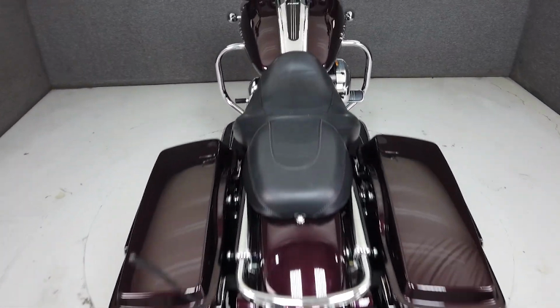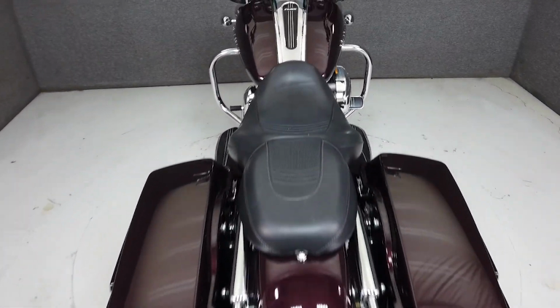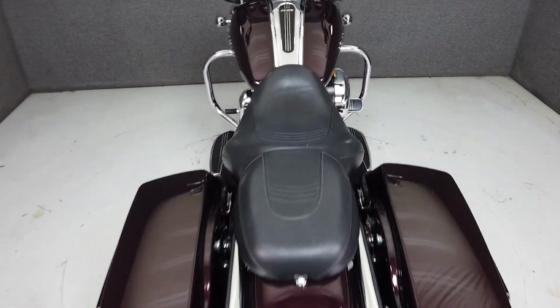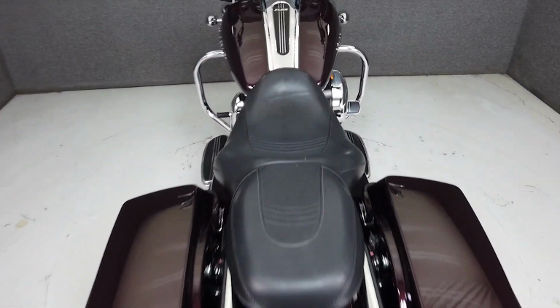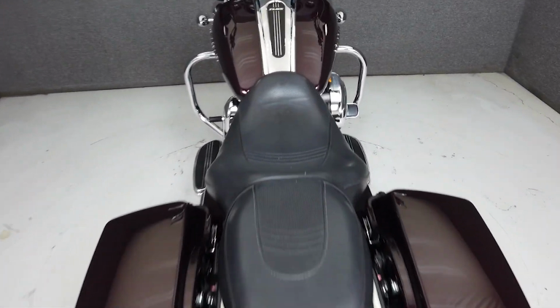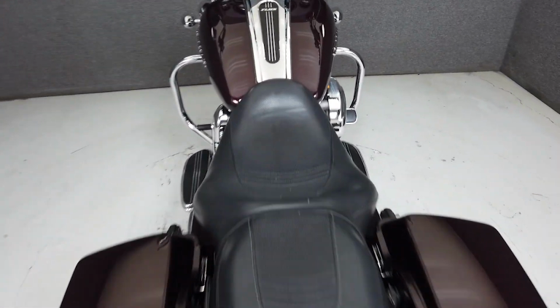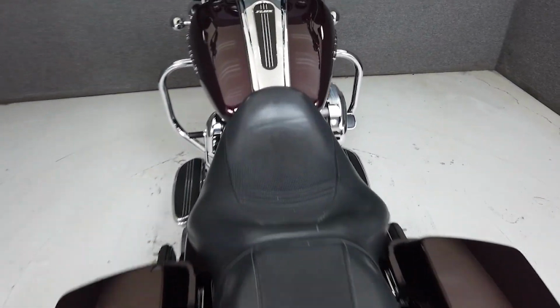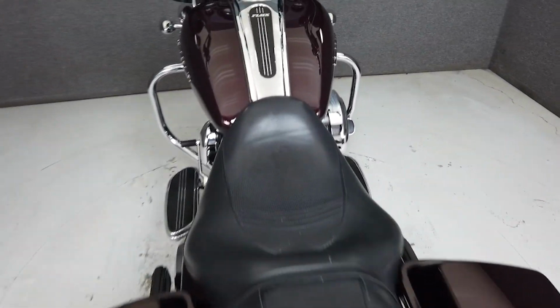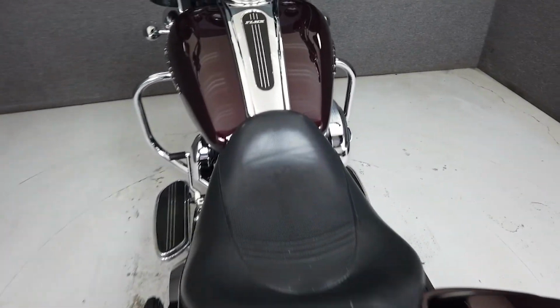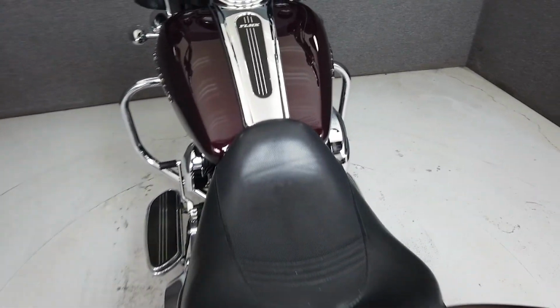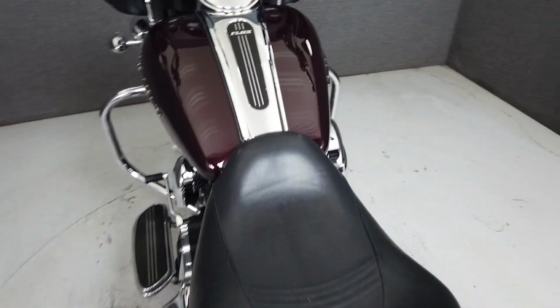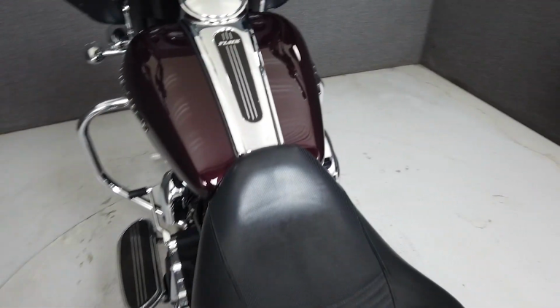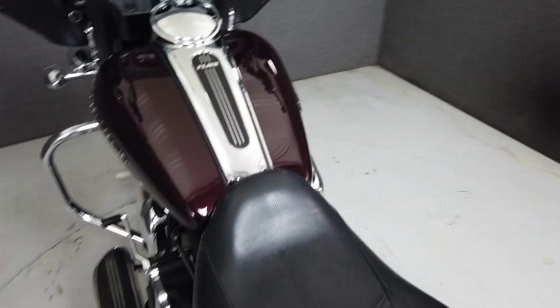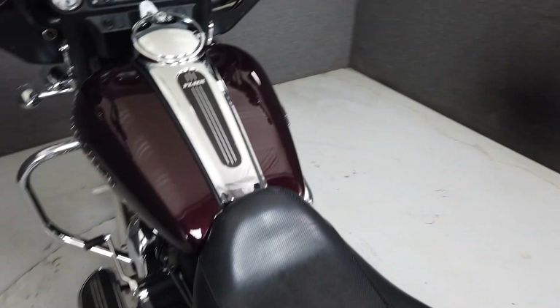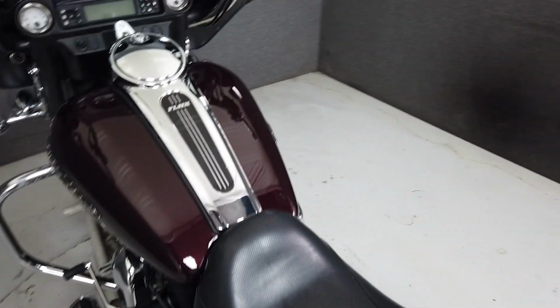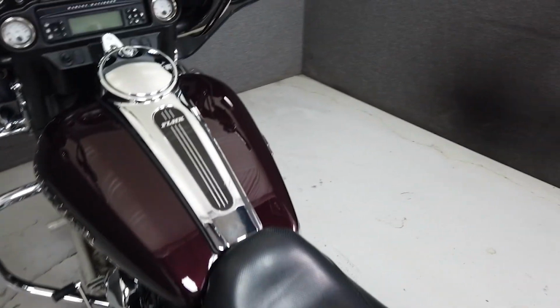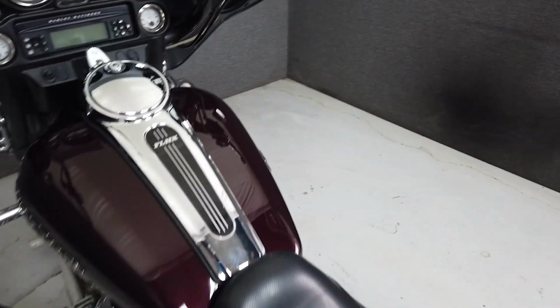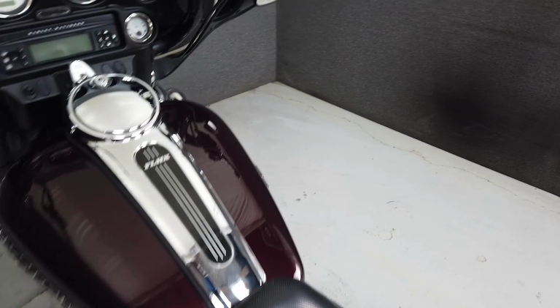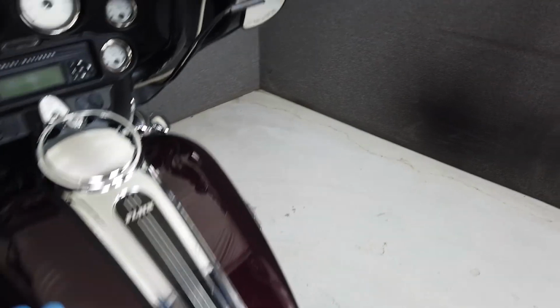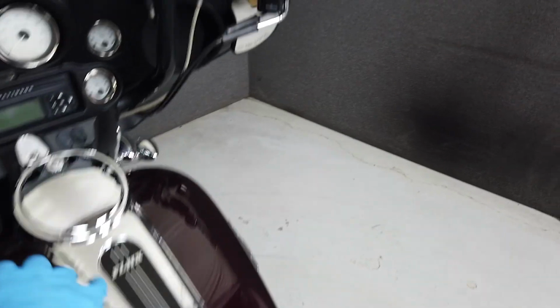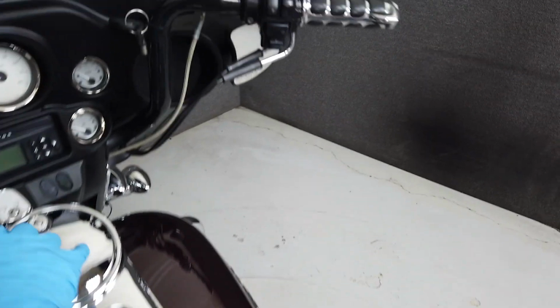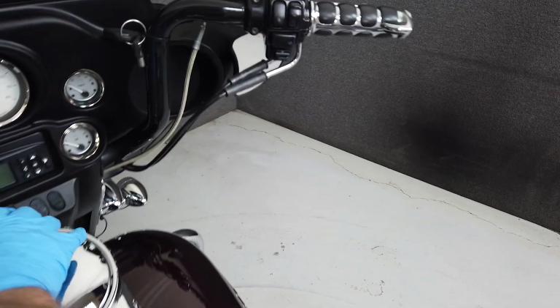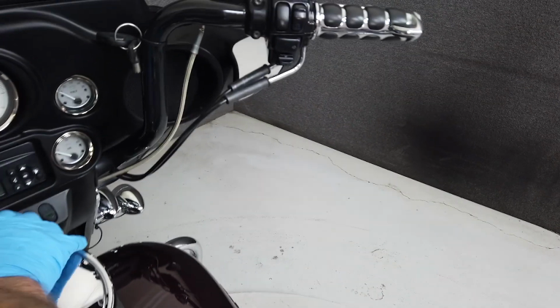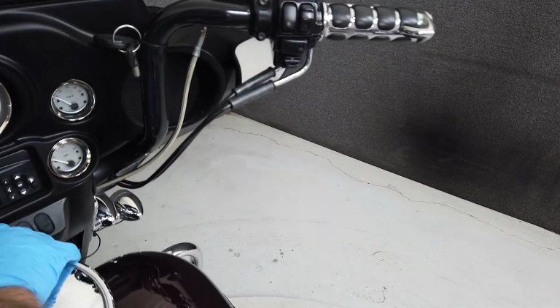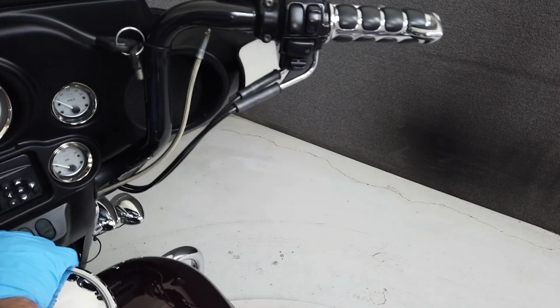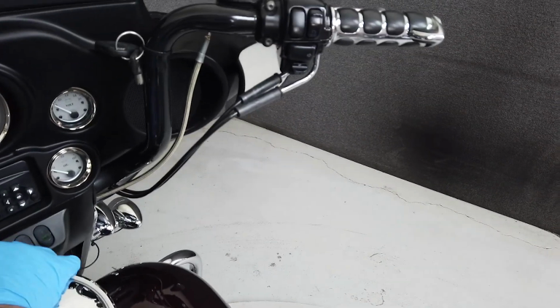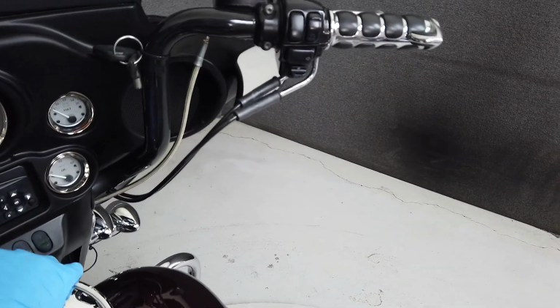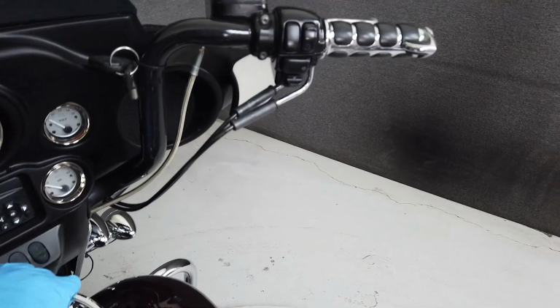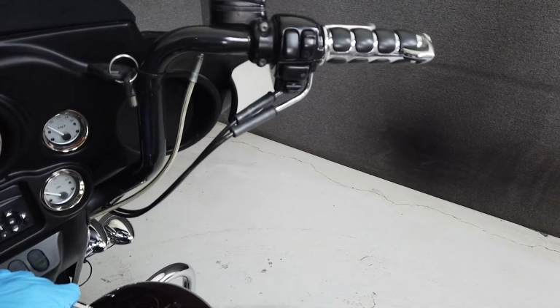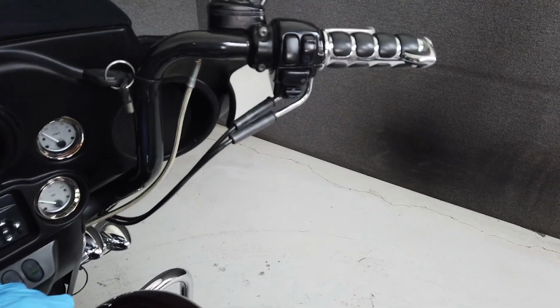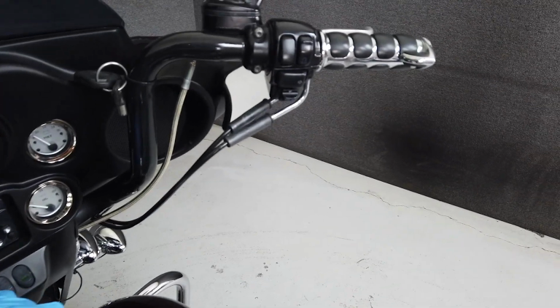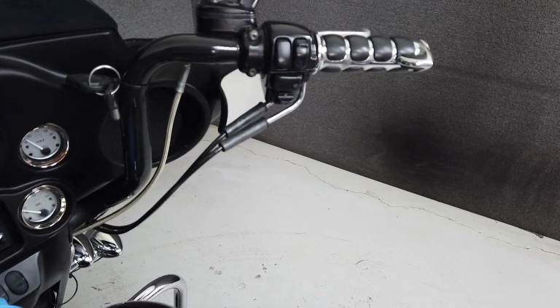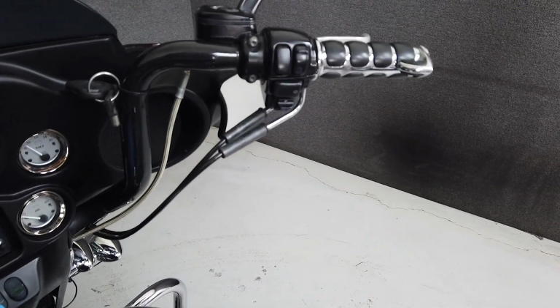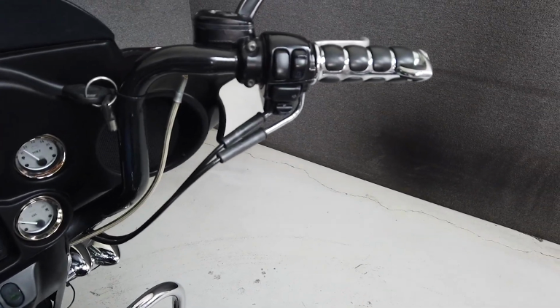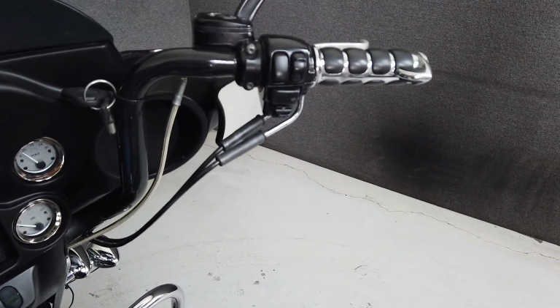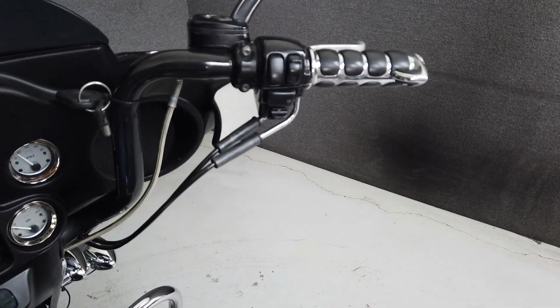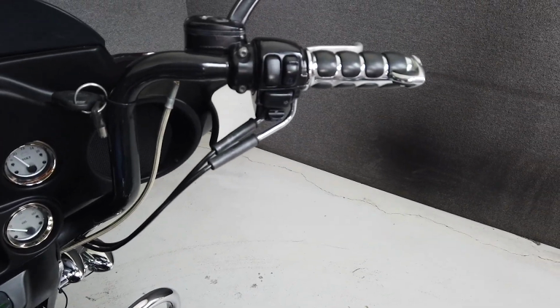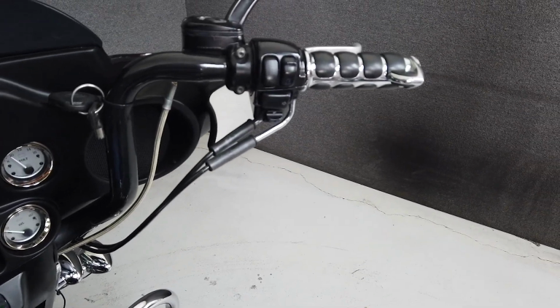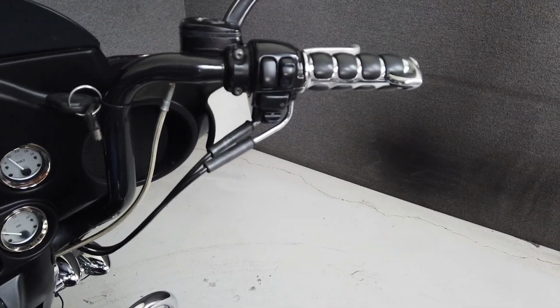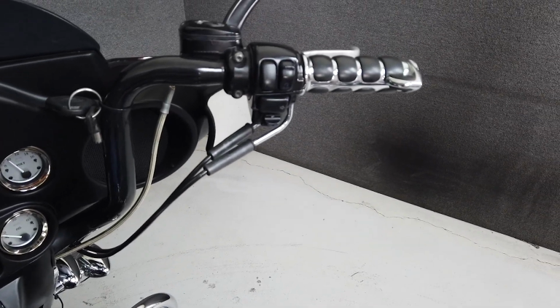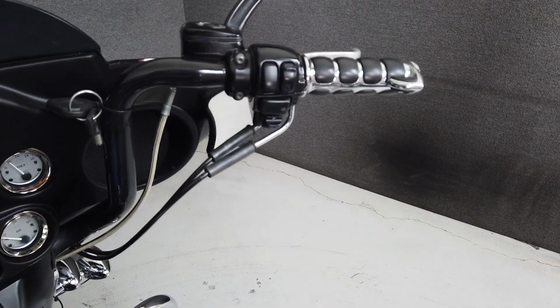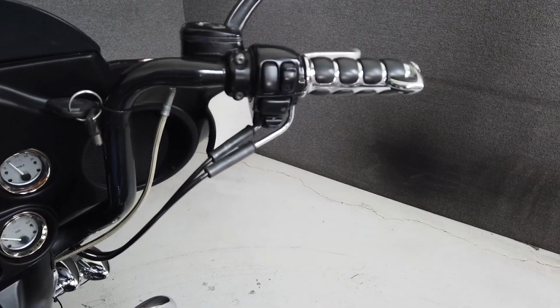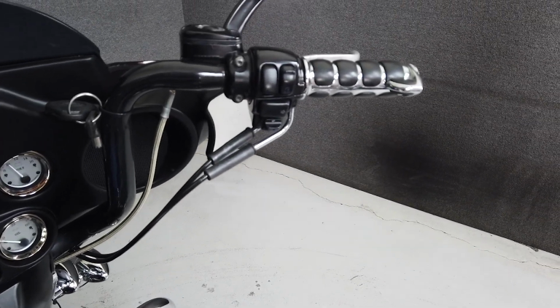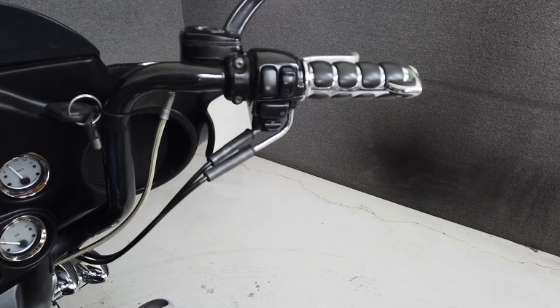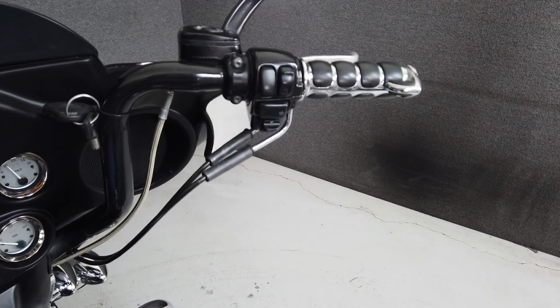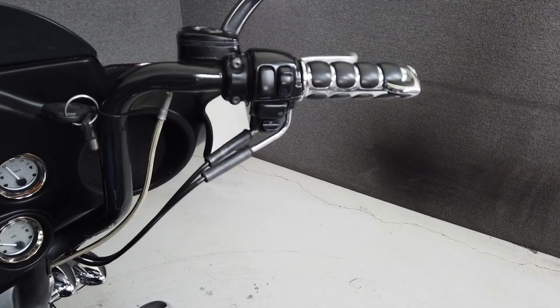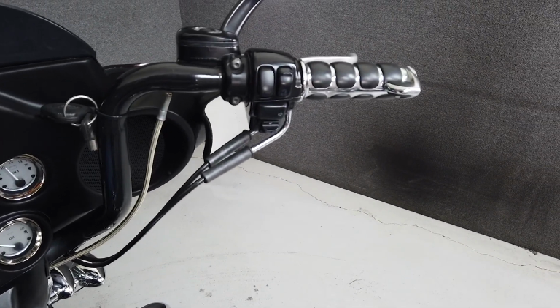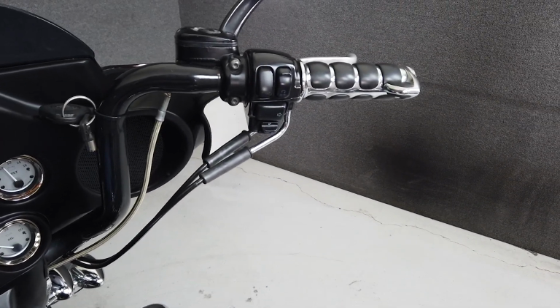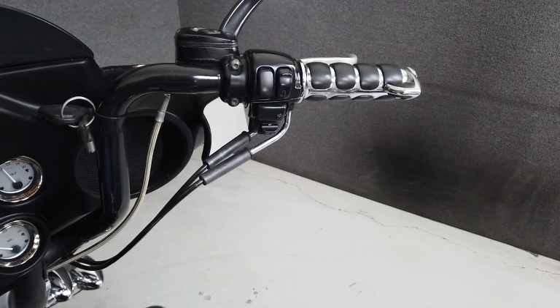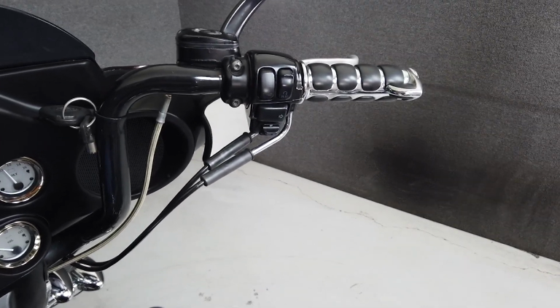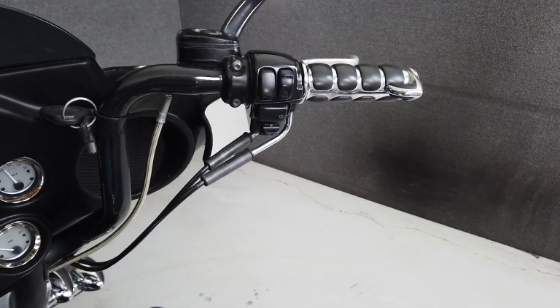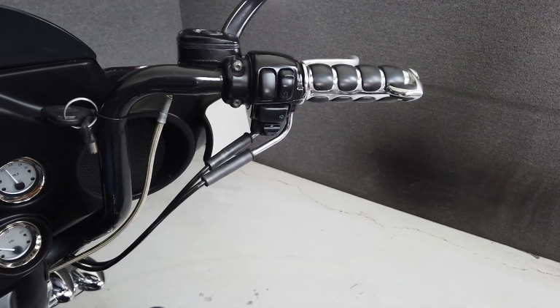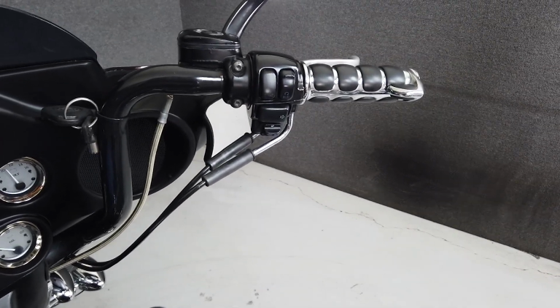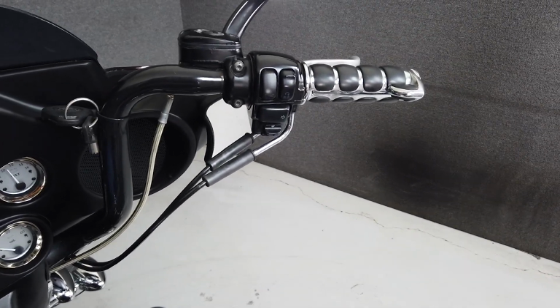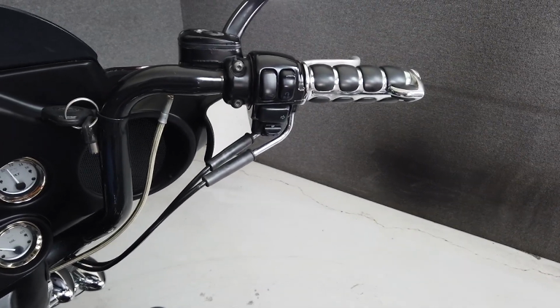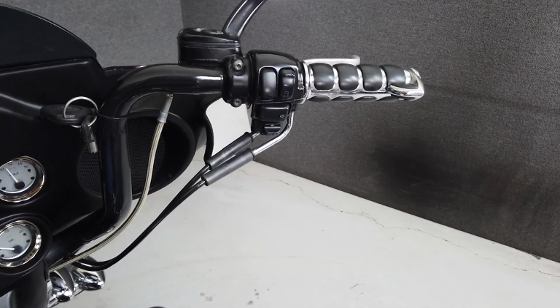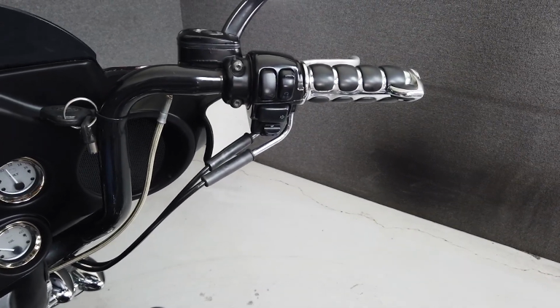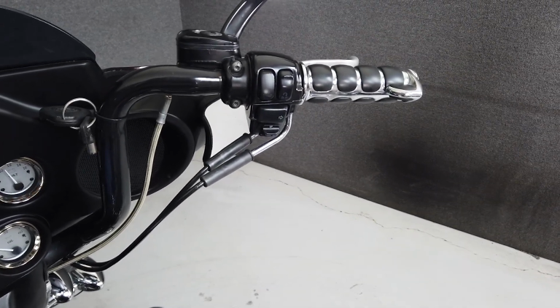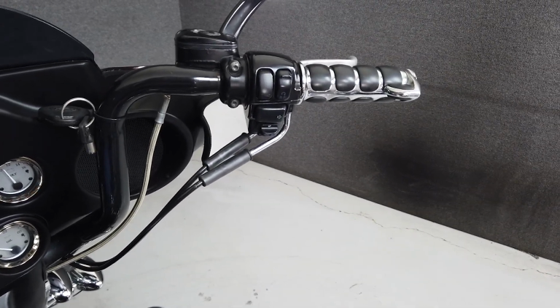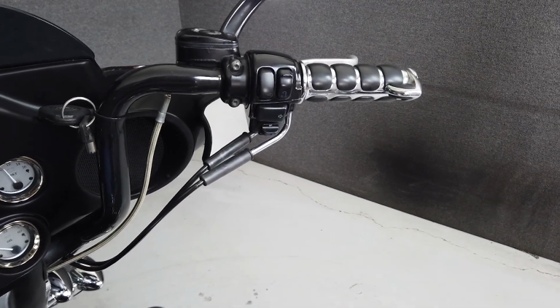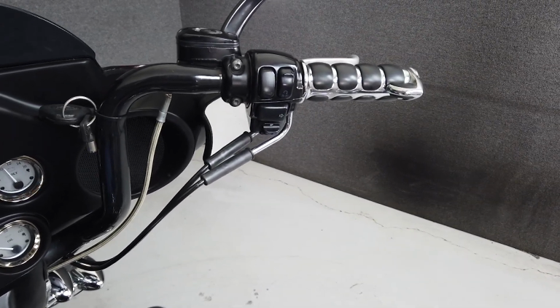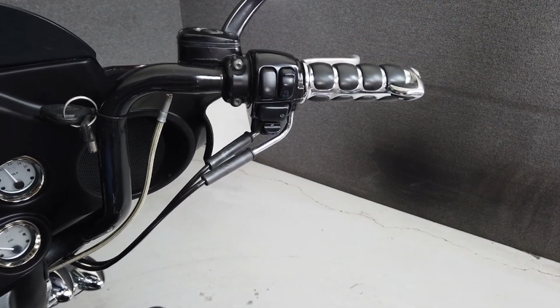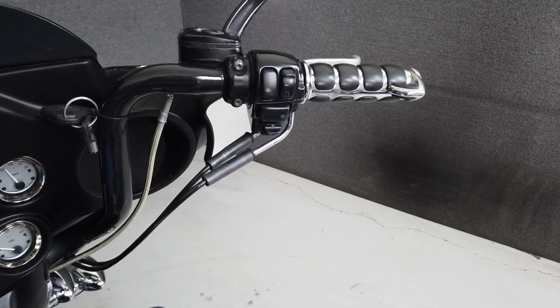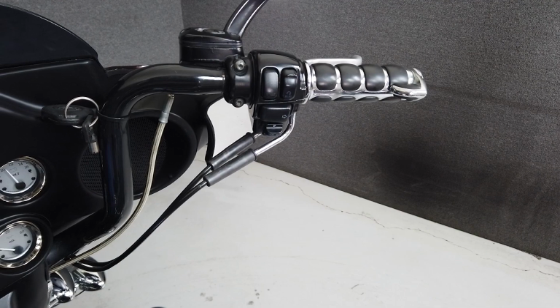It weighs in at 749 pounds and has a seat height of 27.3 inches. Our technician noted some minor weeping from the stator.